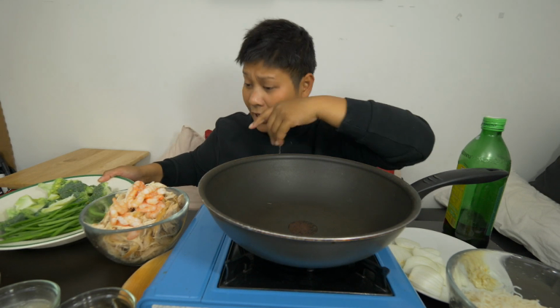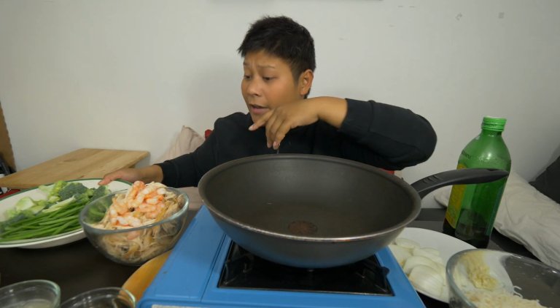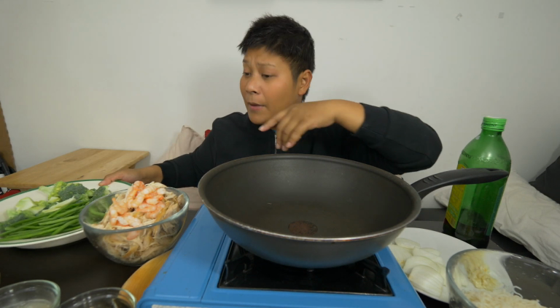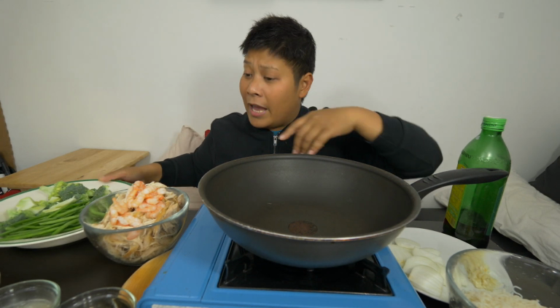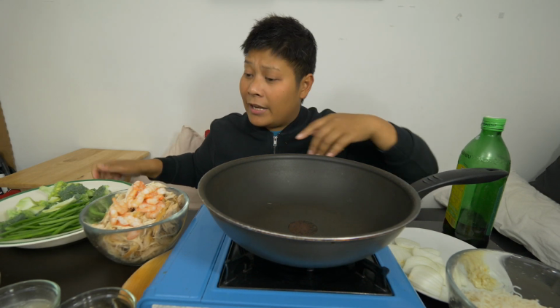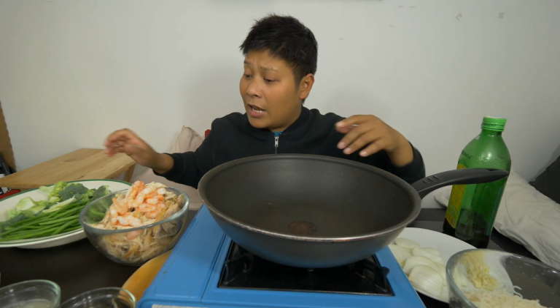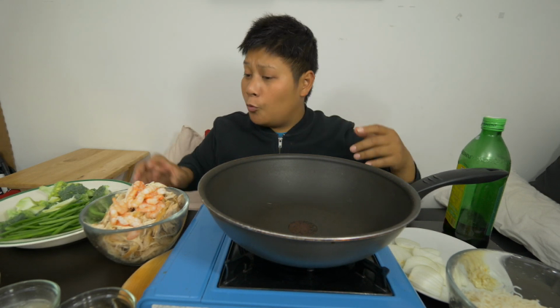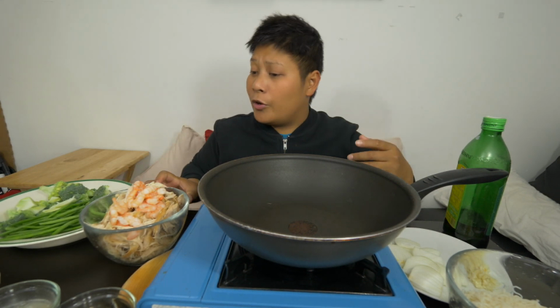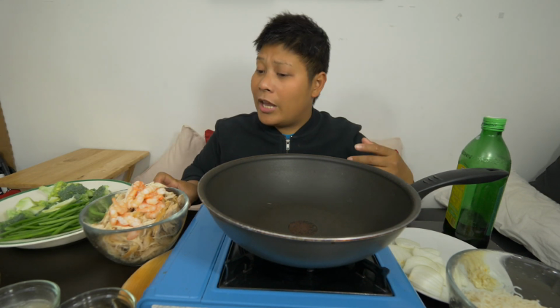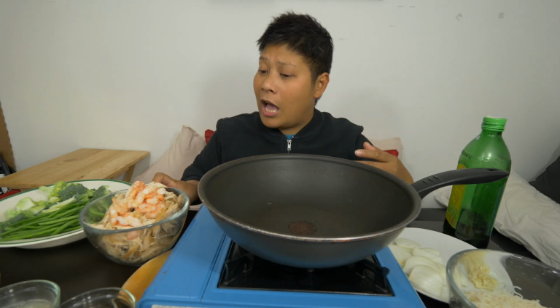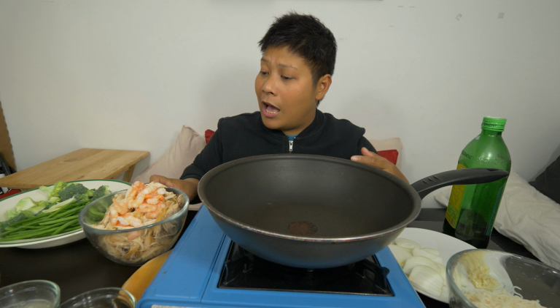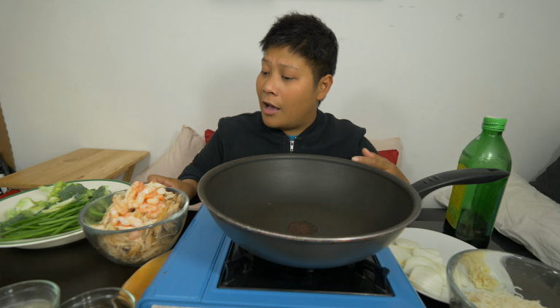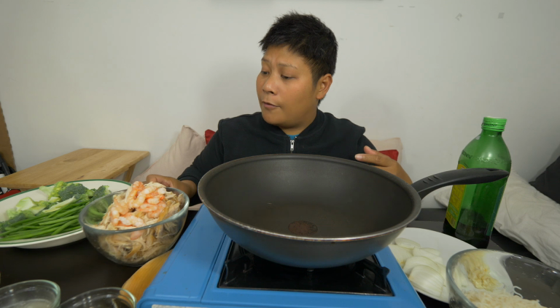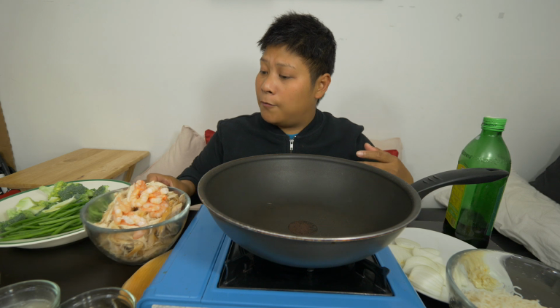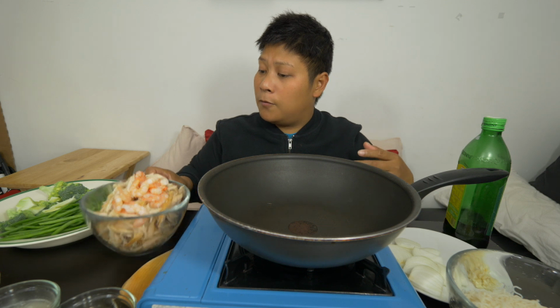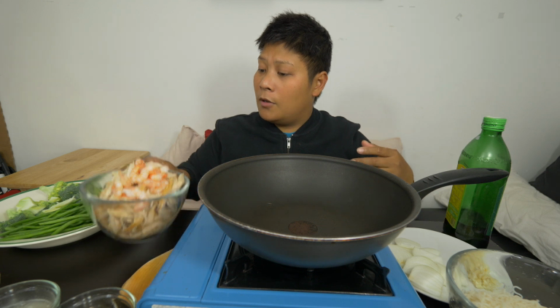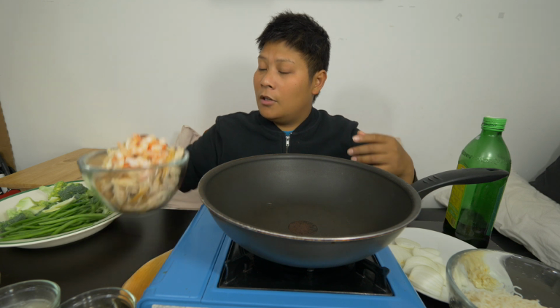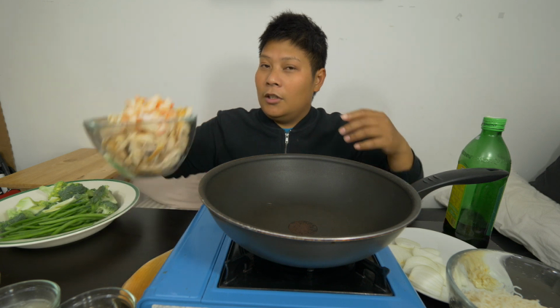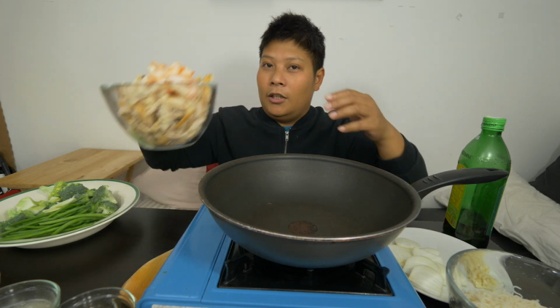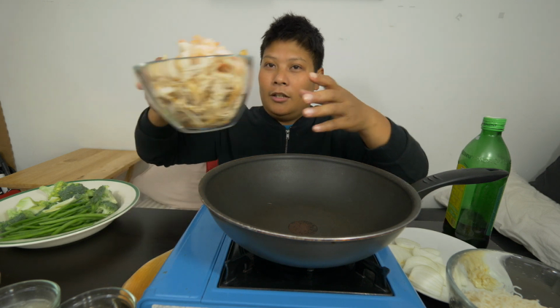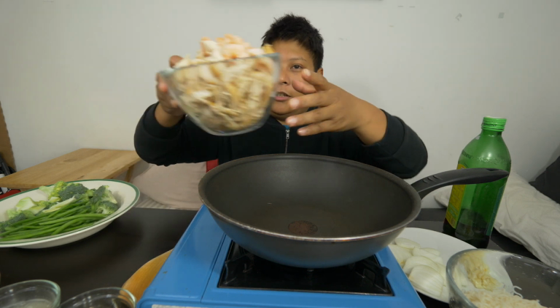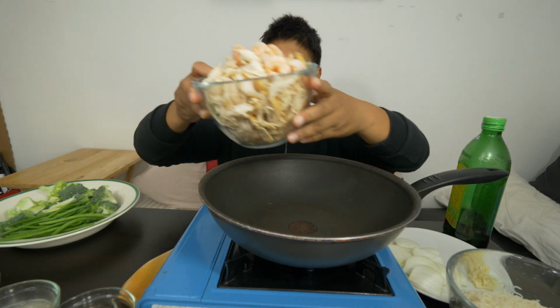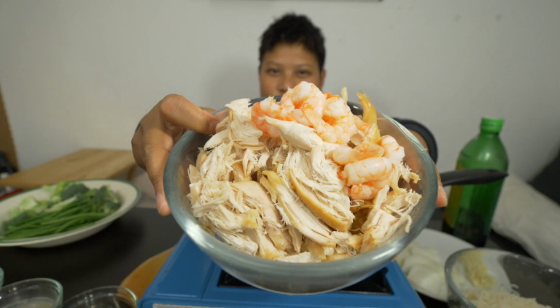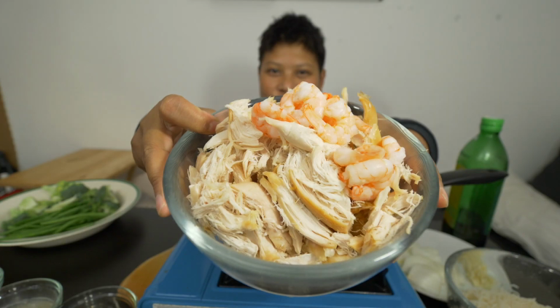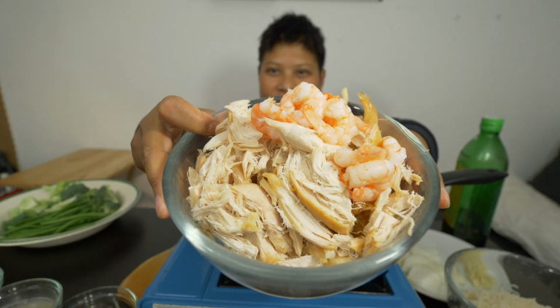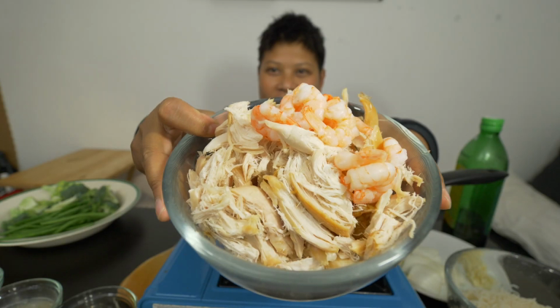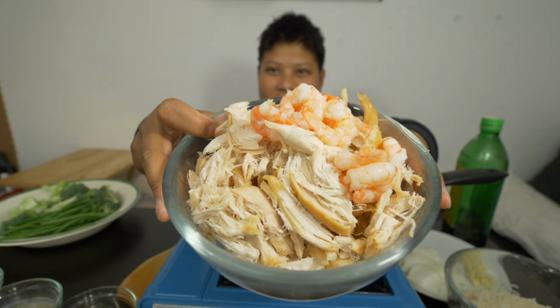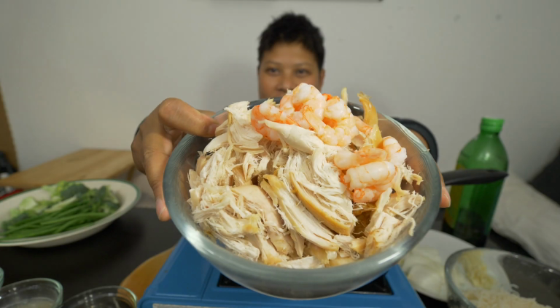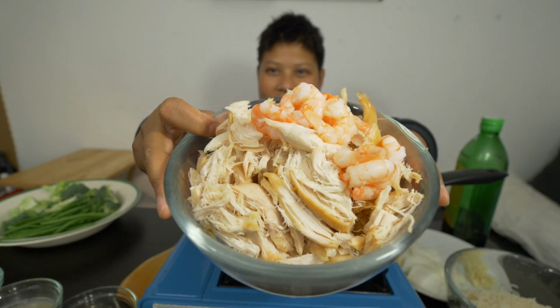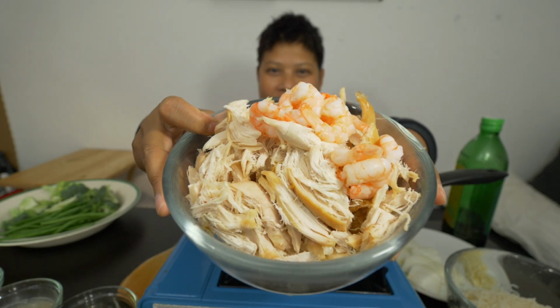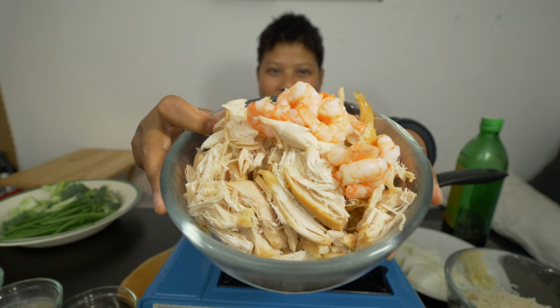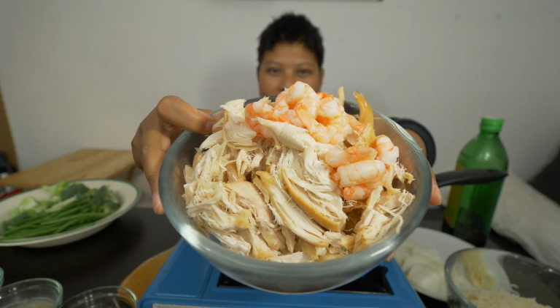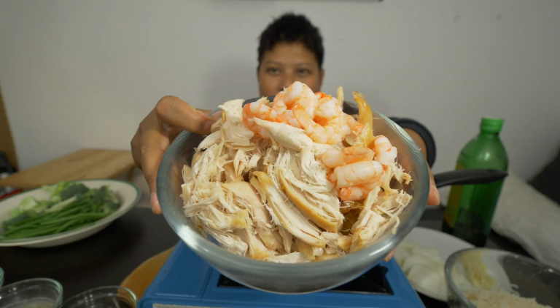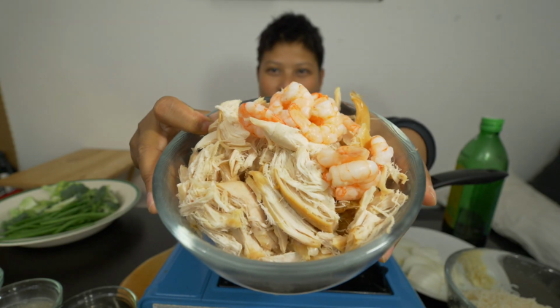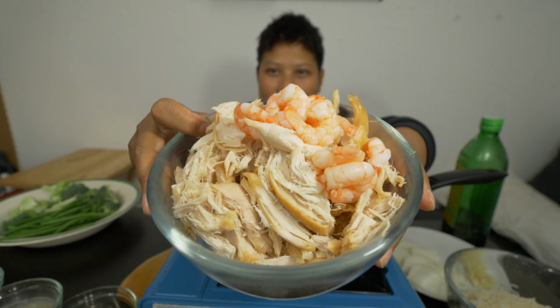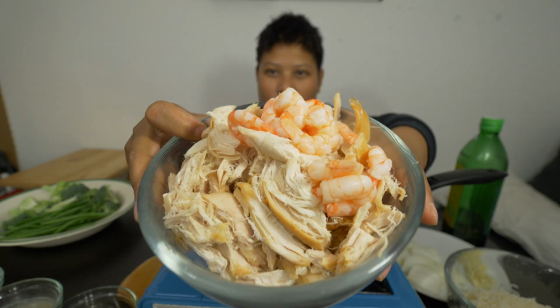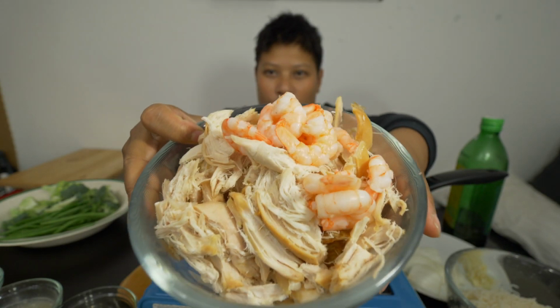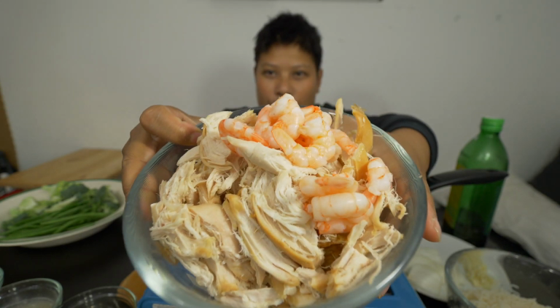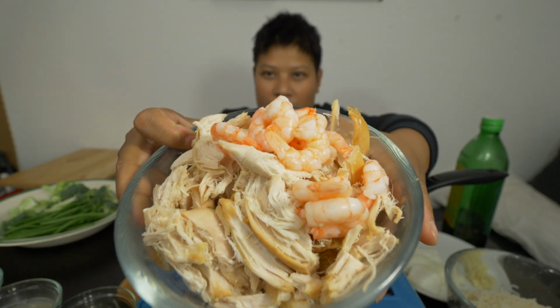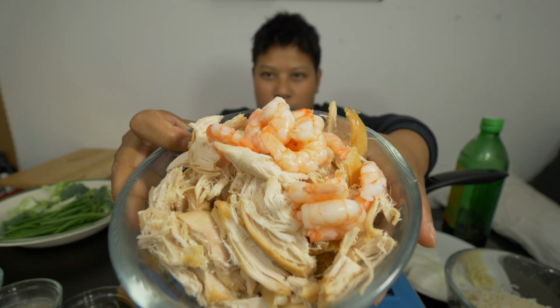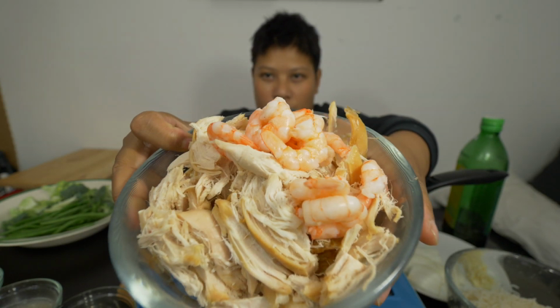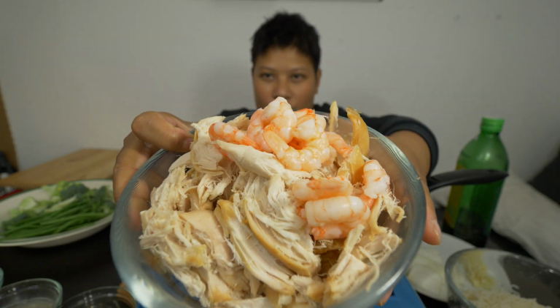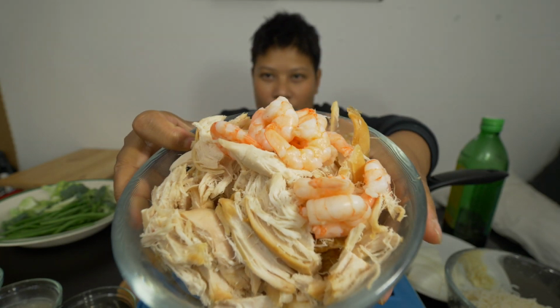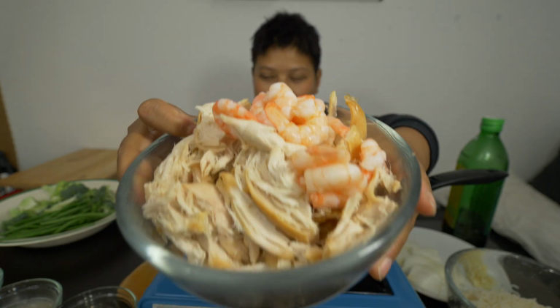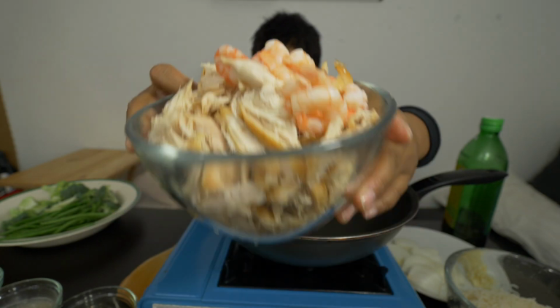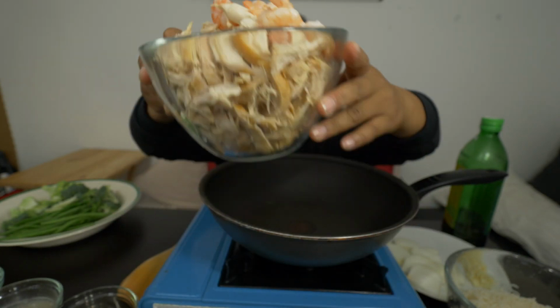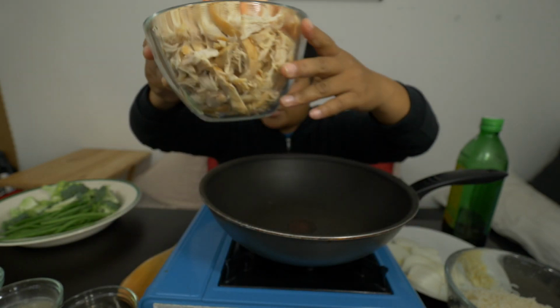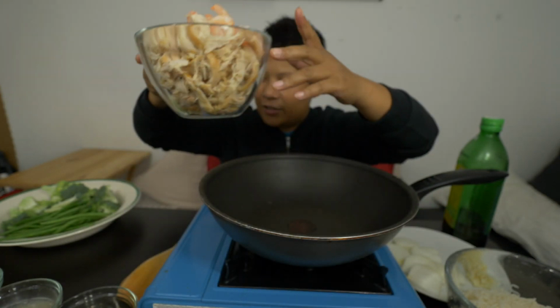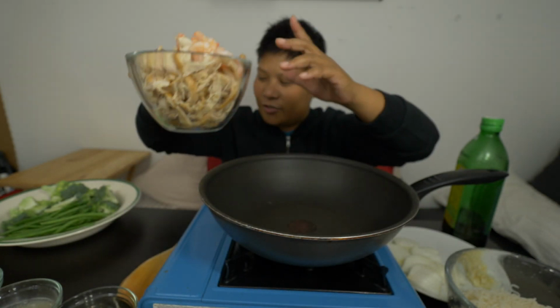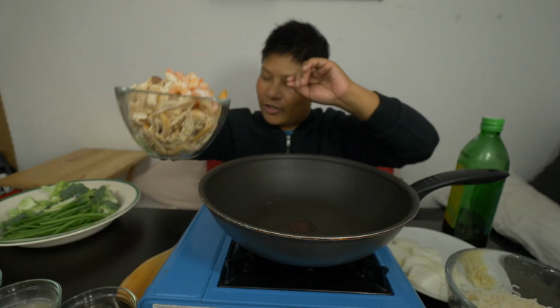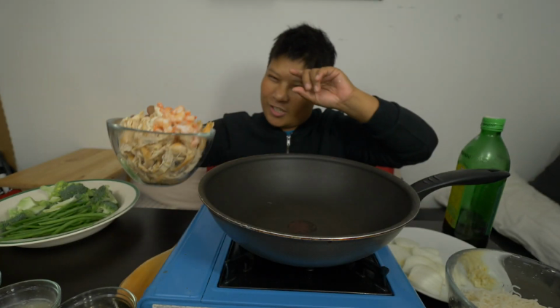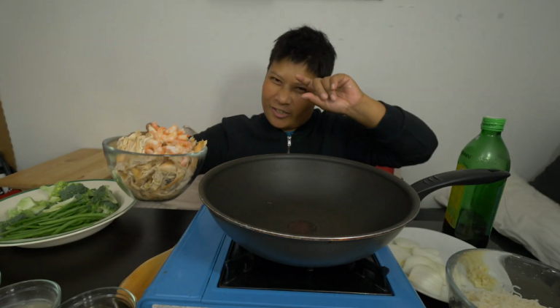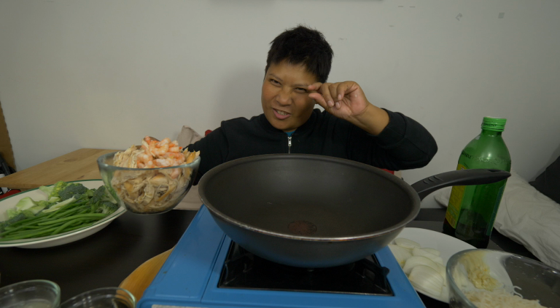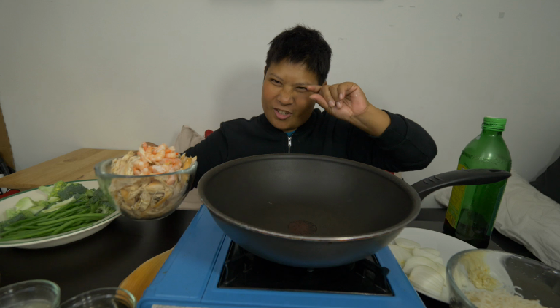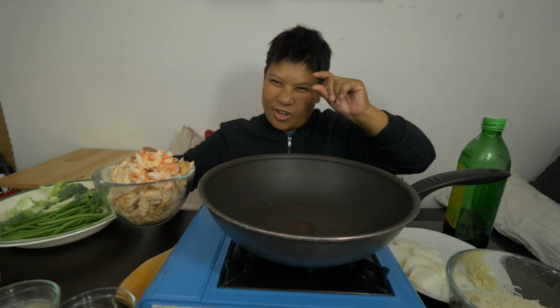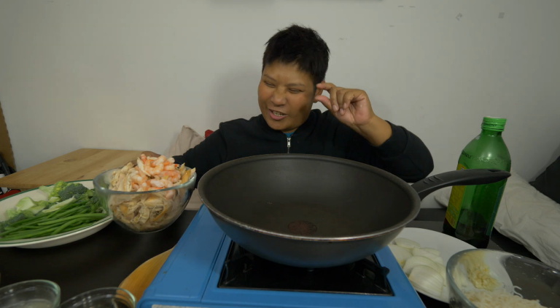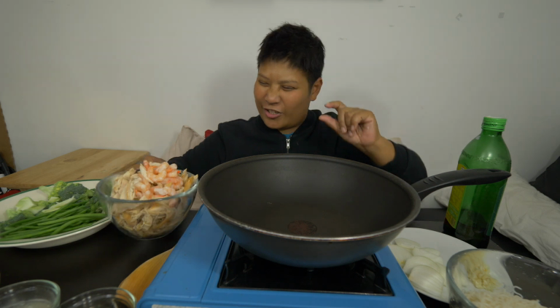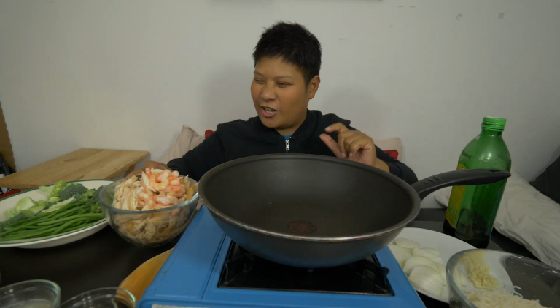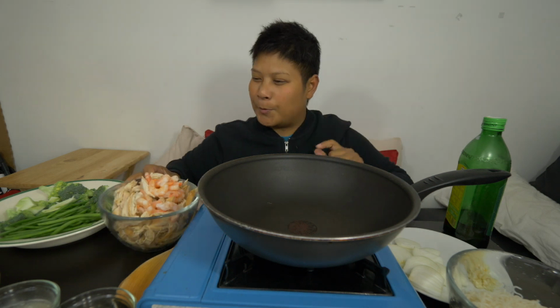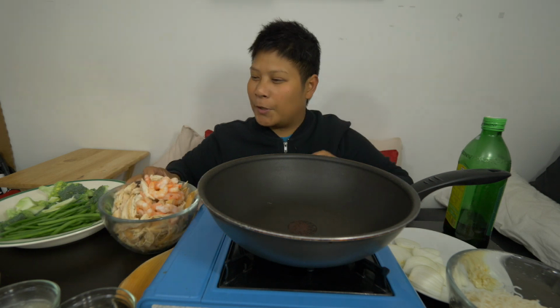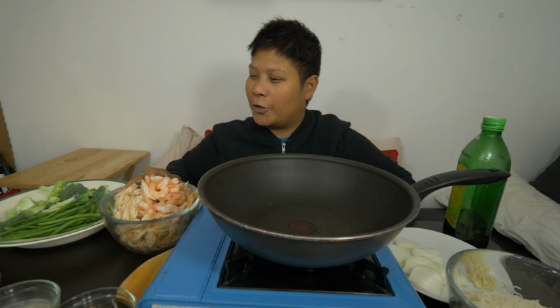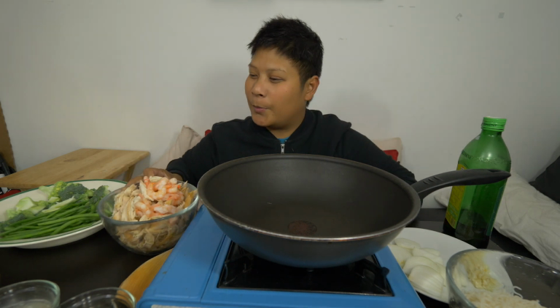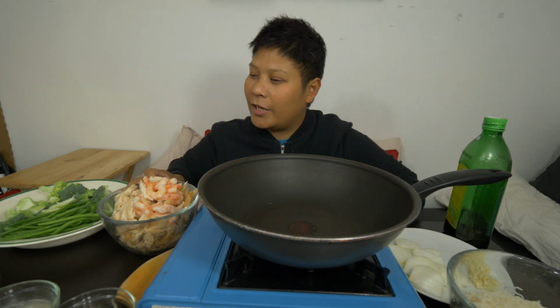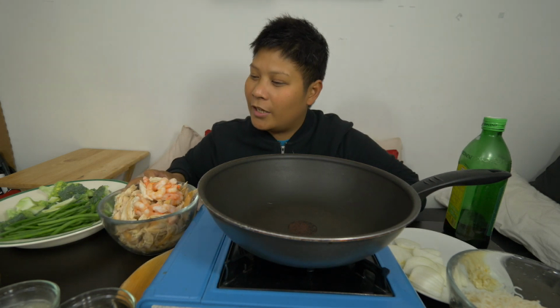We have chicken, and then a little bit of prawns over there, just to garnish it up a little bit.